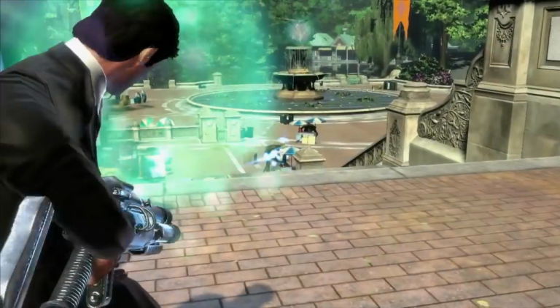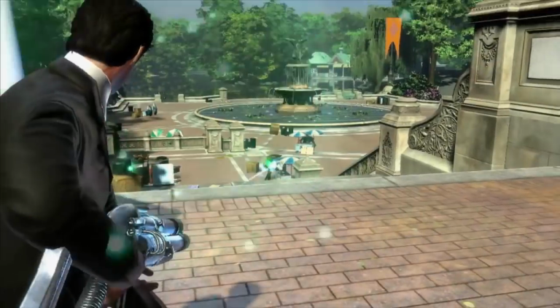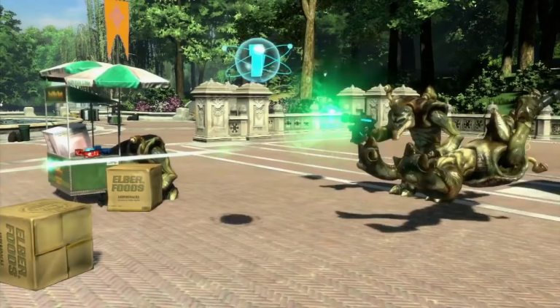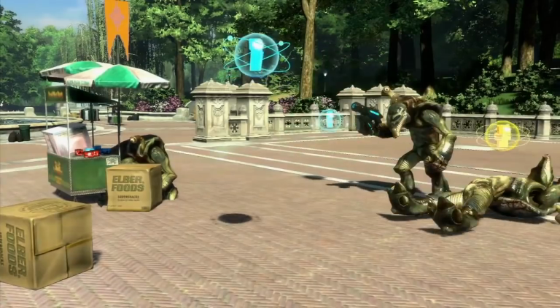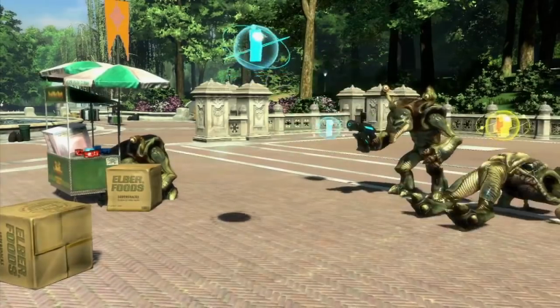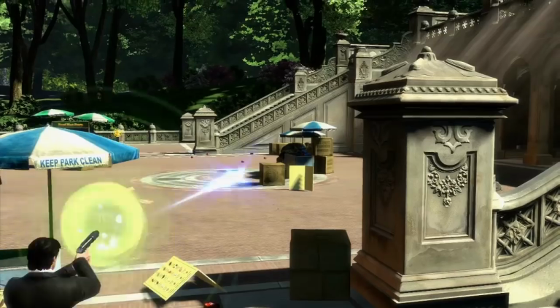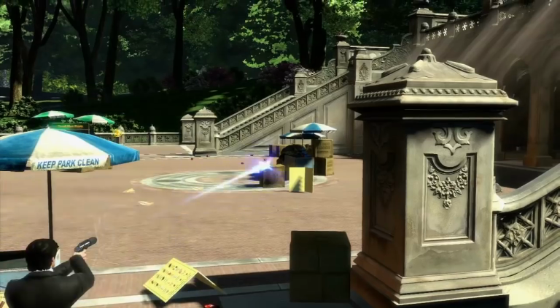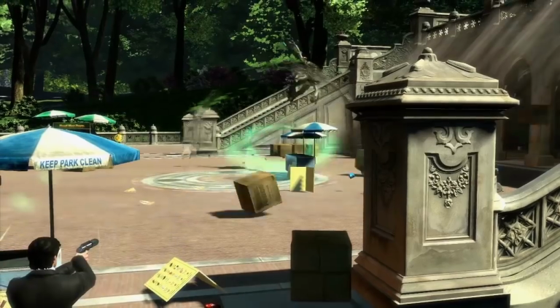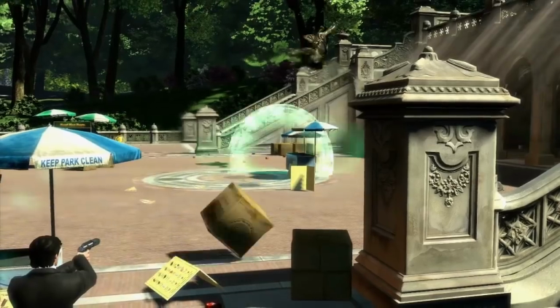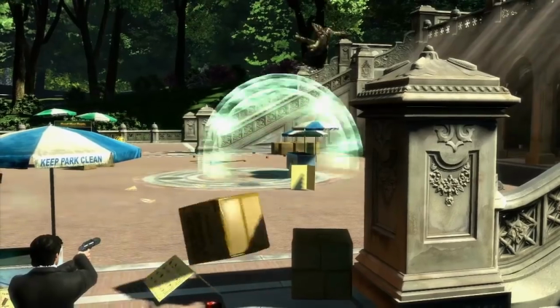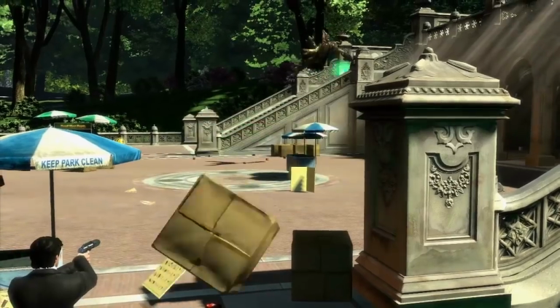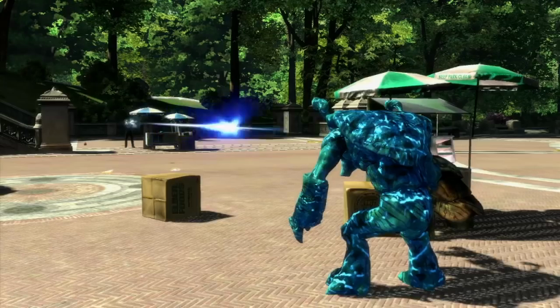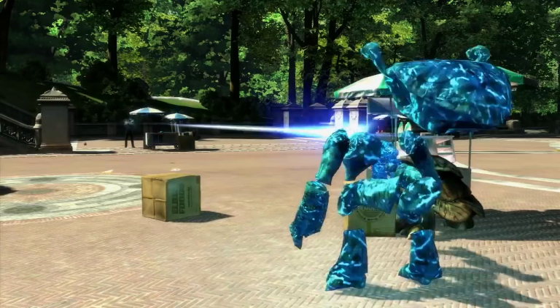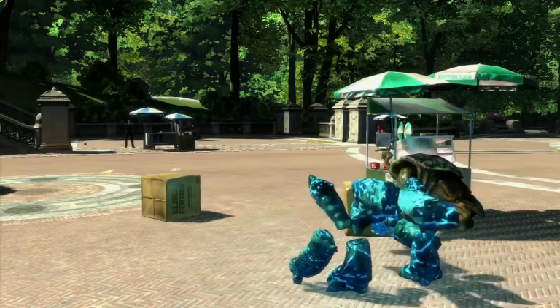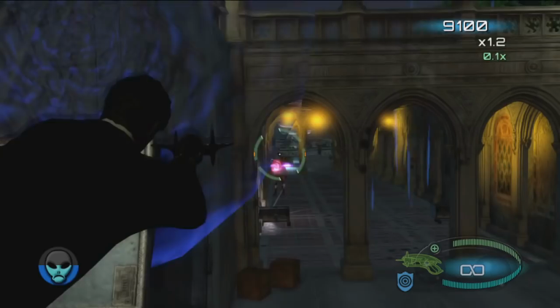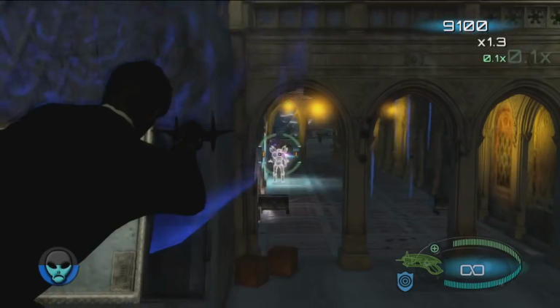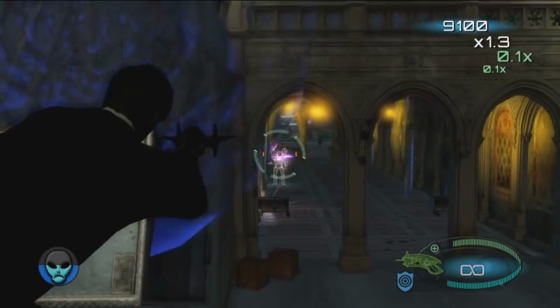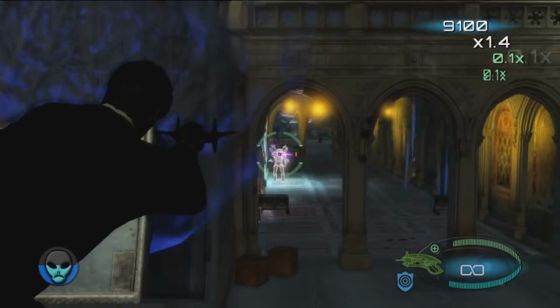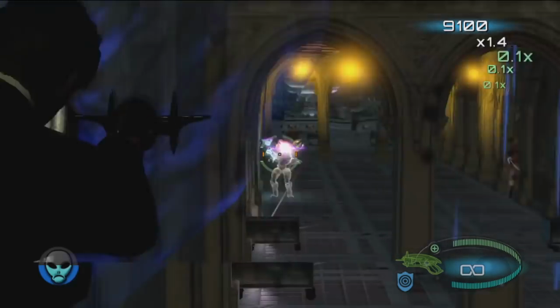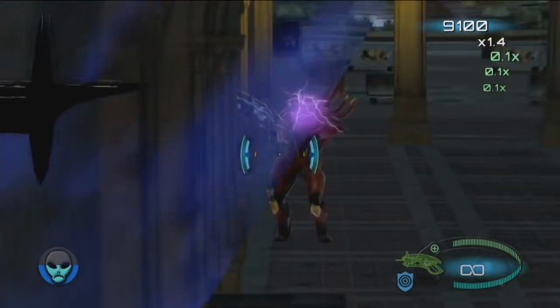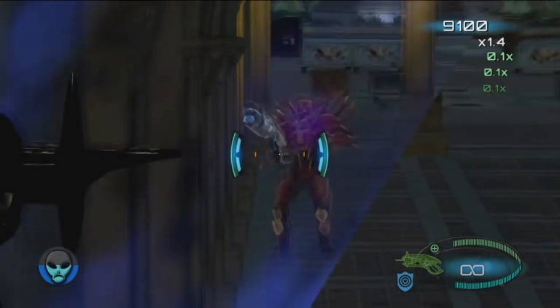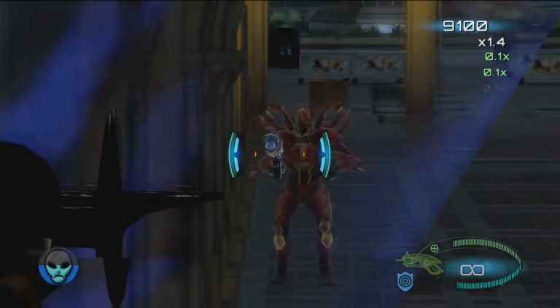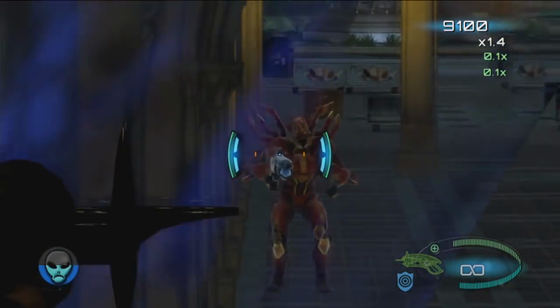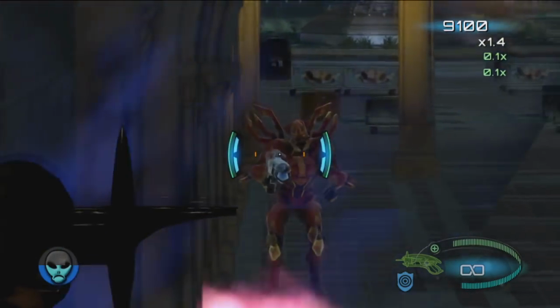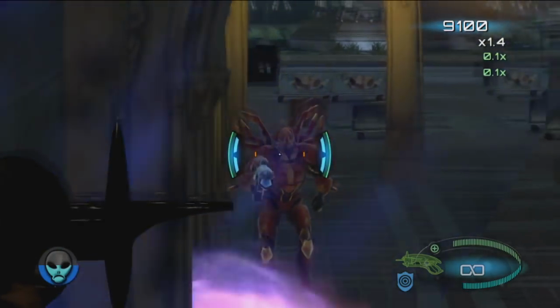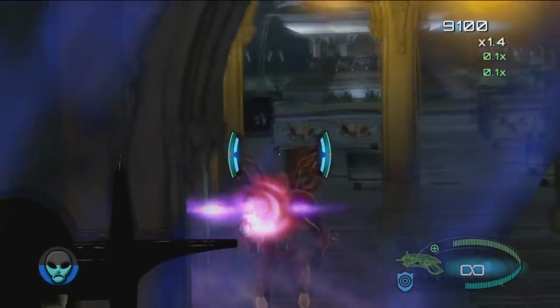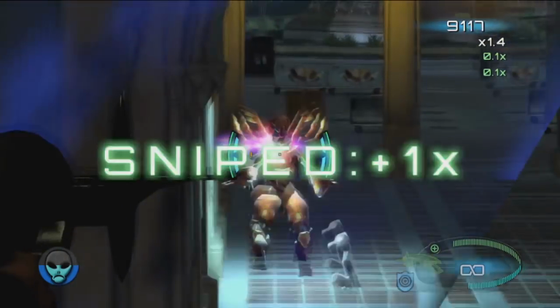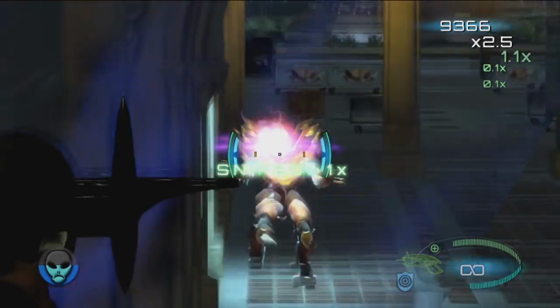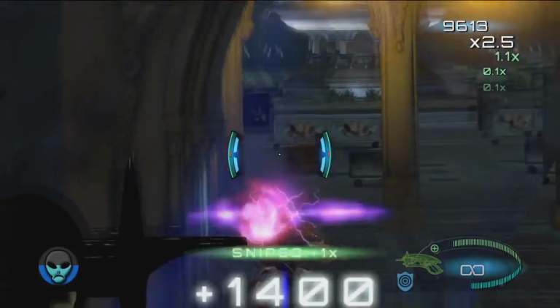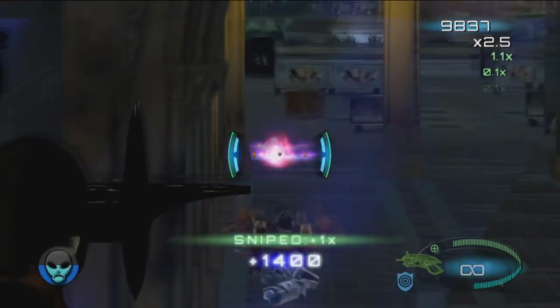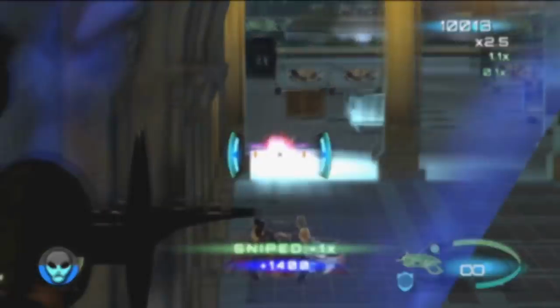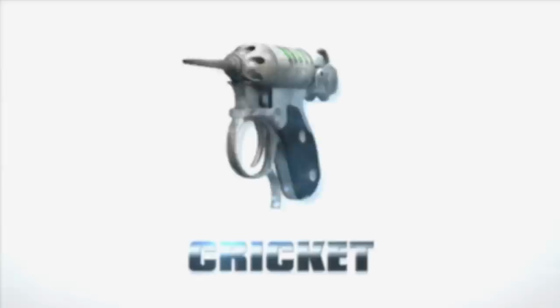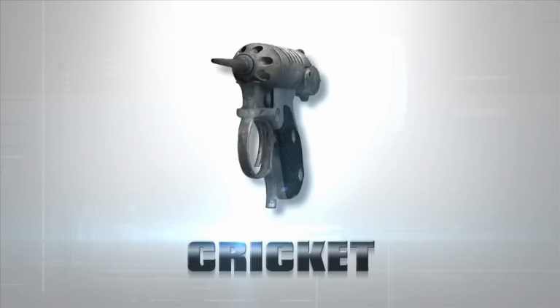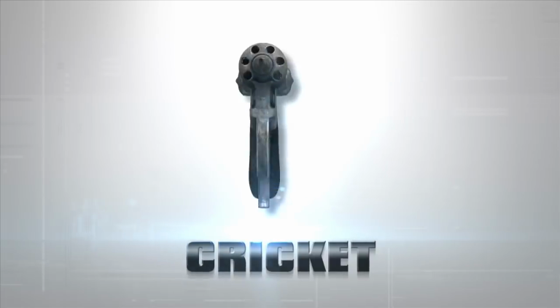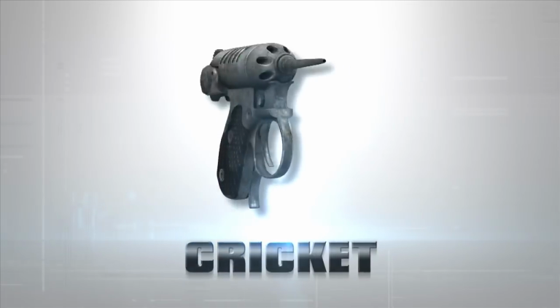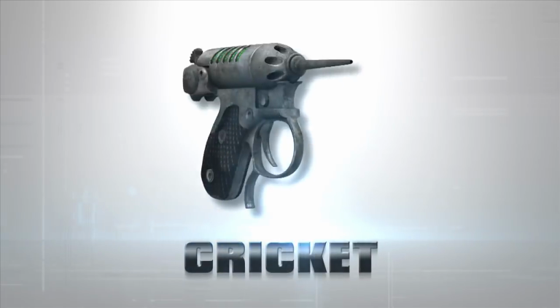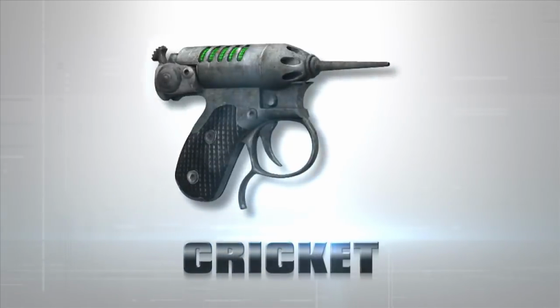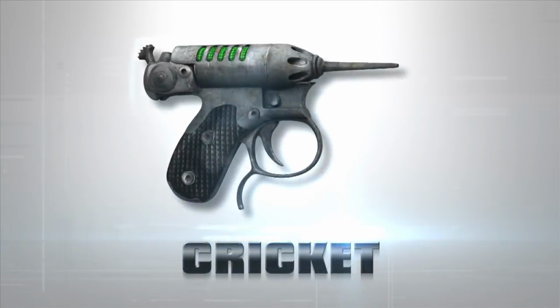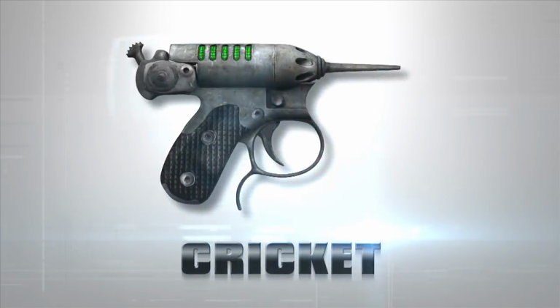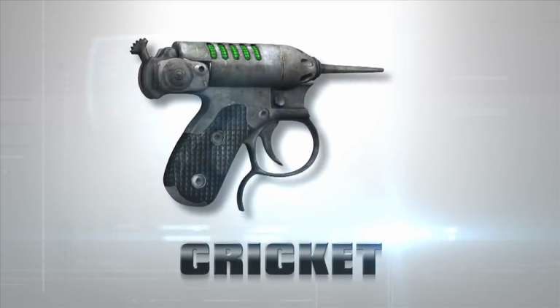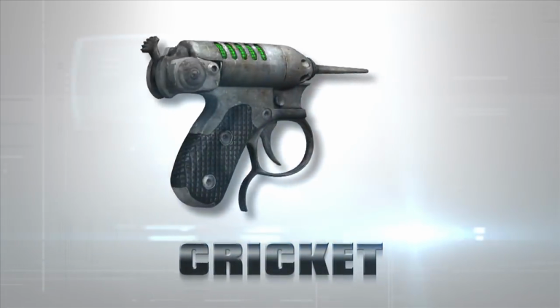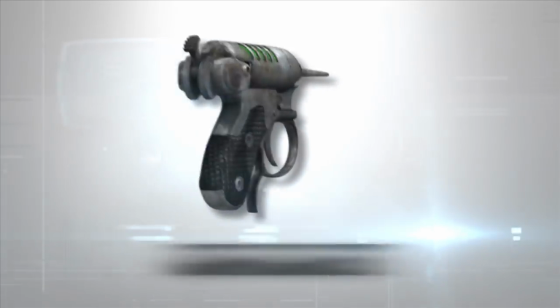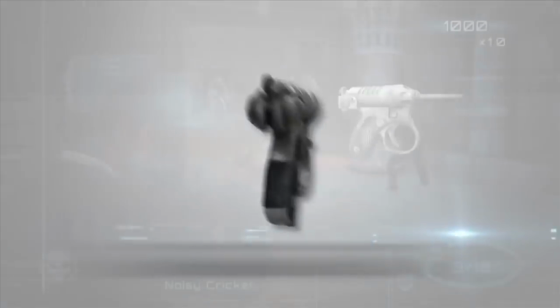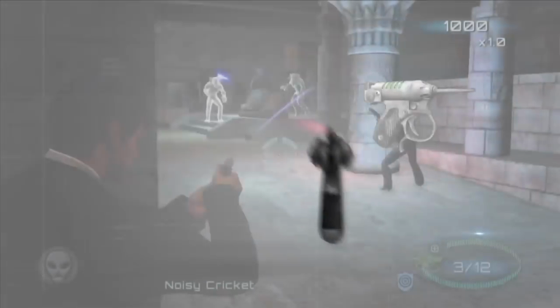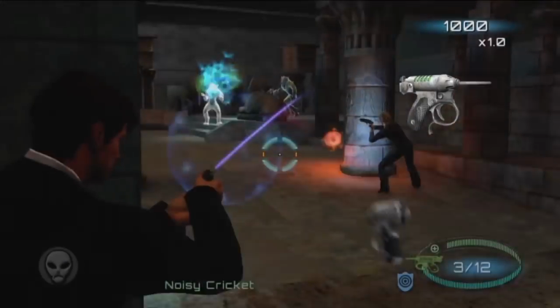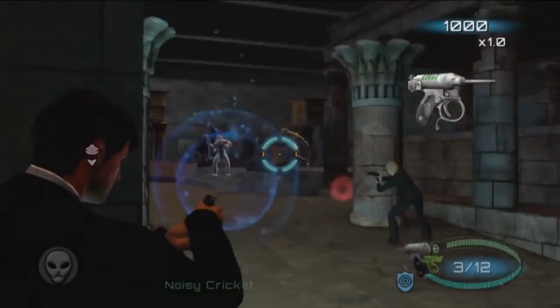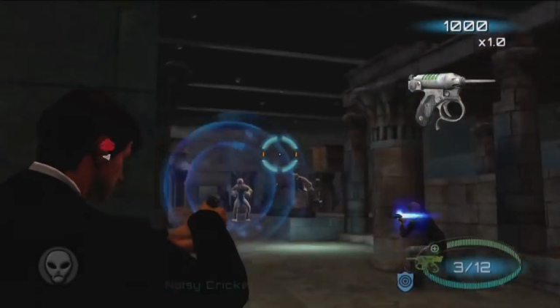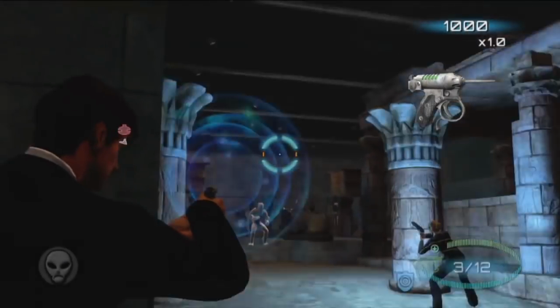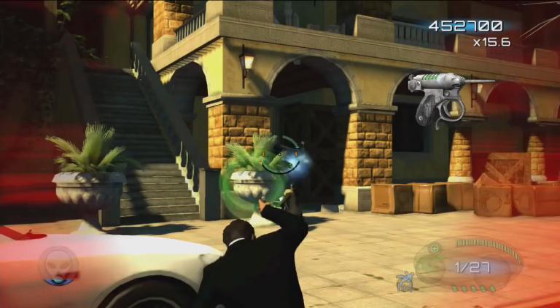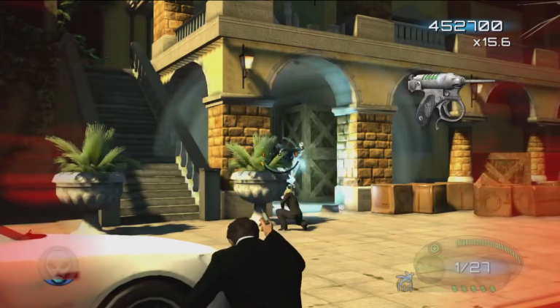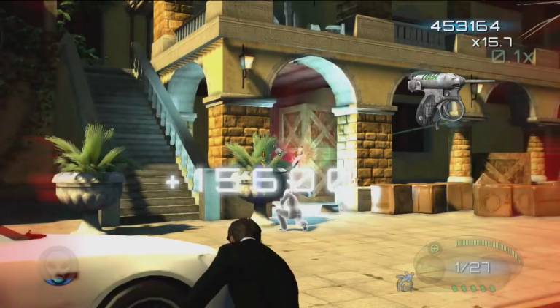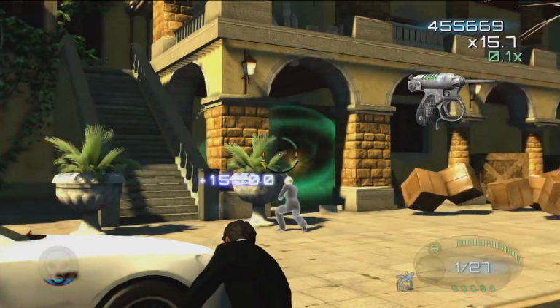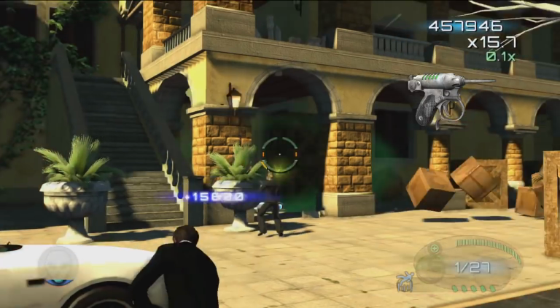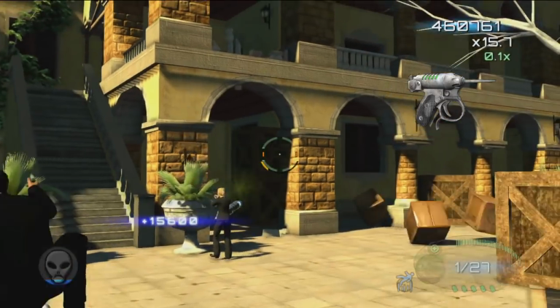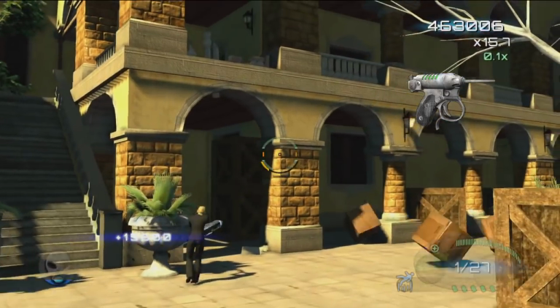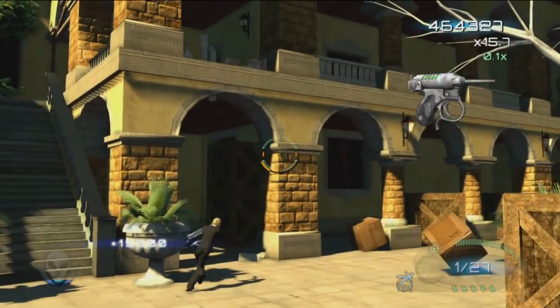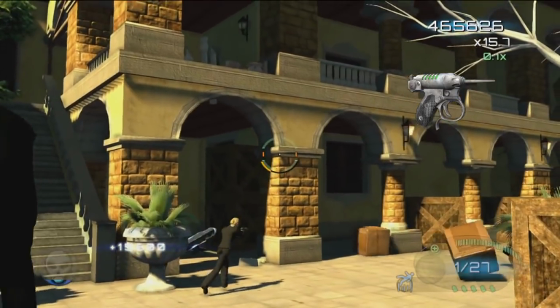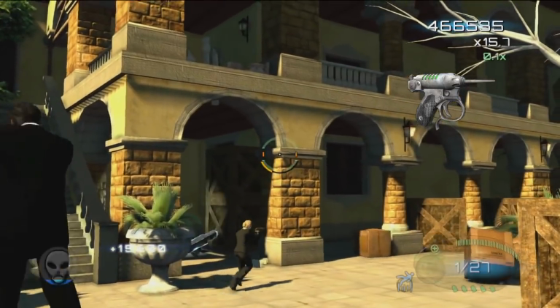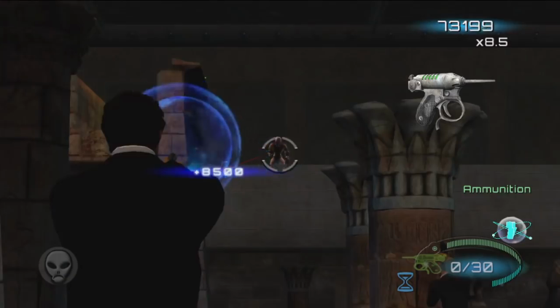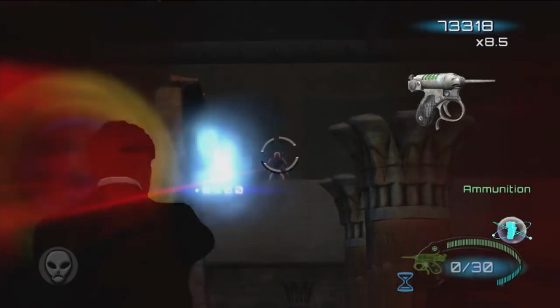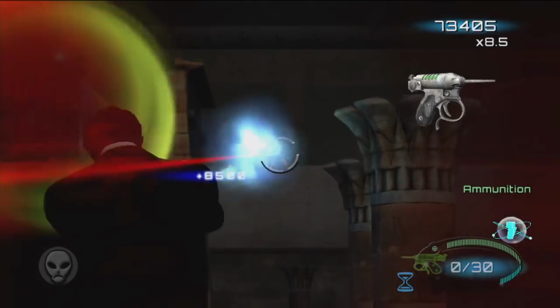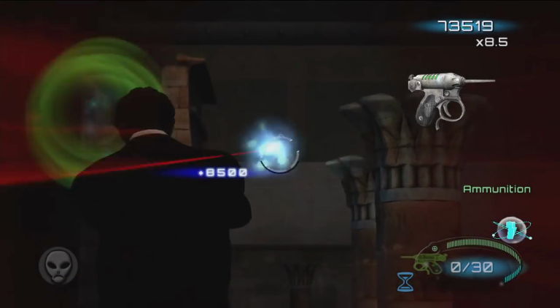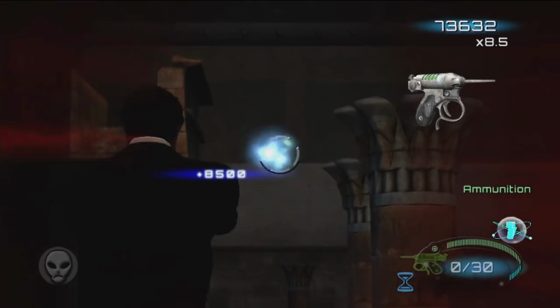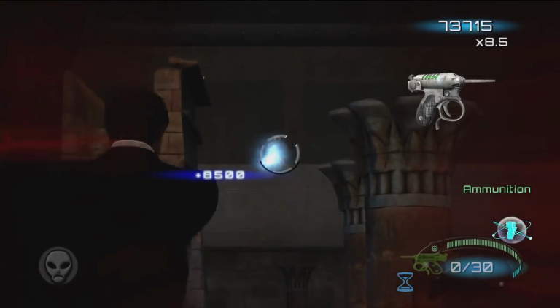Weapons as an MIB agent come in many sizes, and all of you will start with the smallest — the Noisy Cricket. But this little cricket chirps loud.